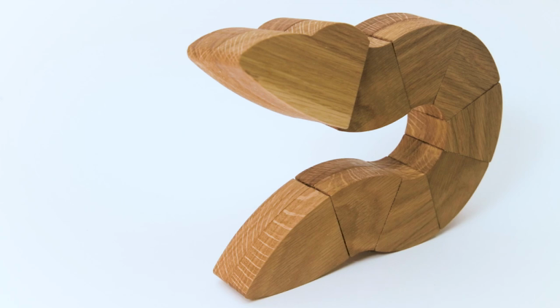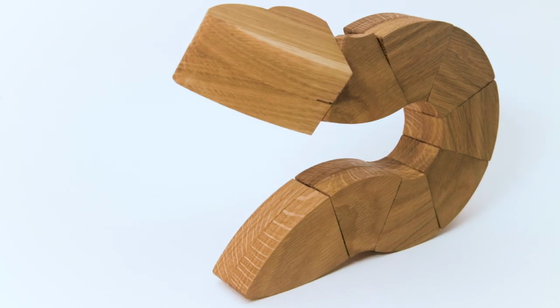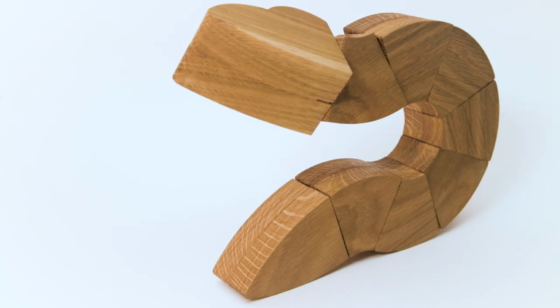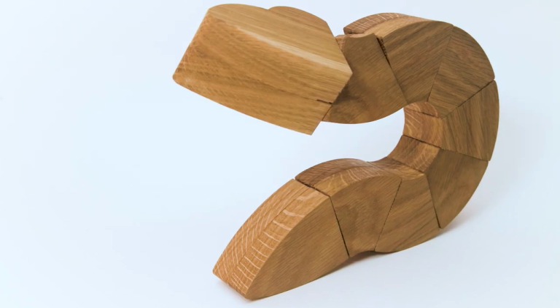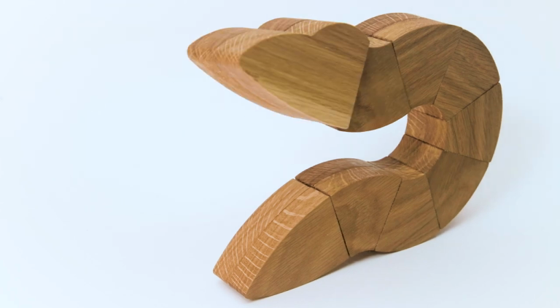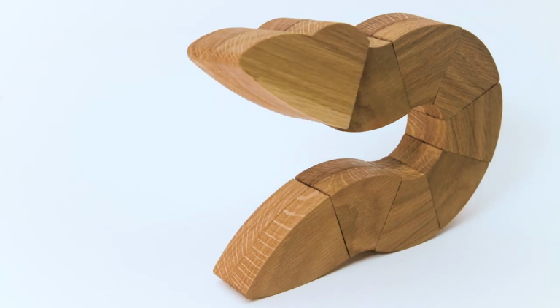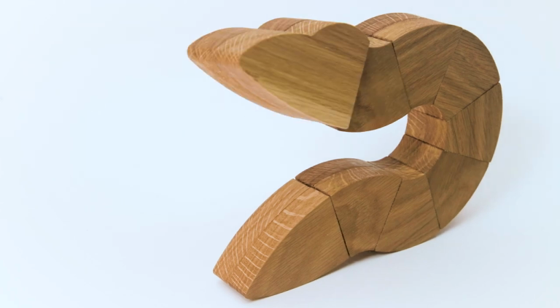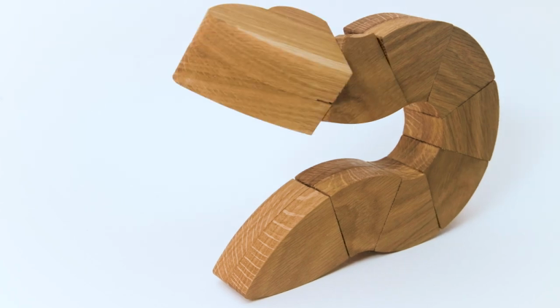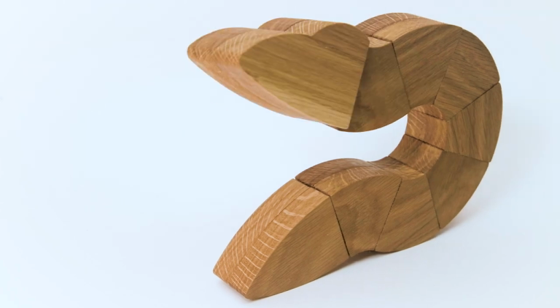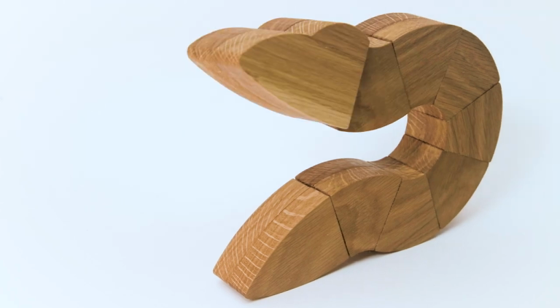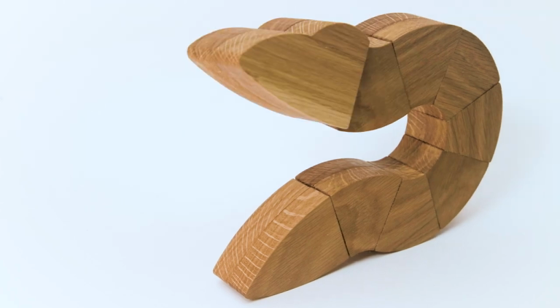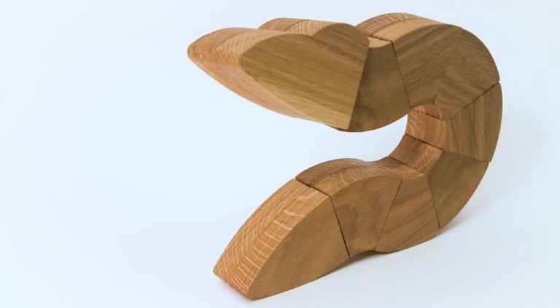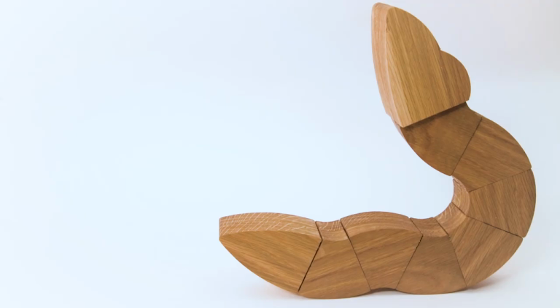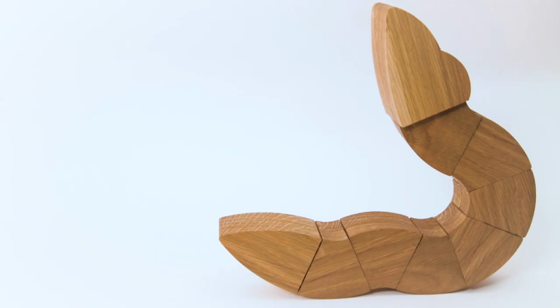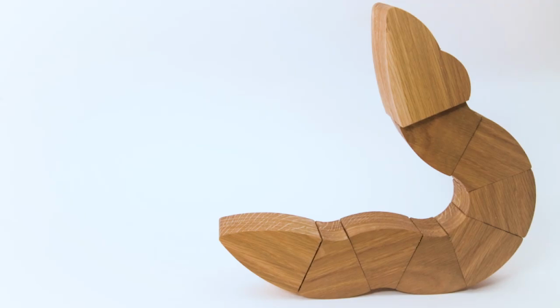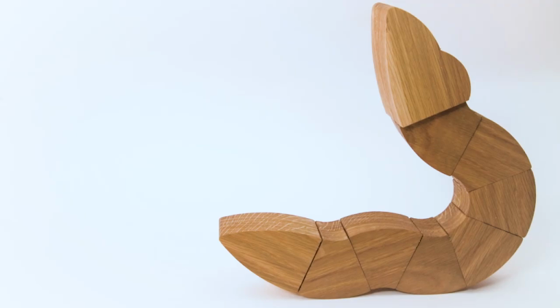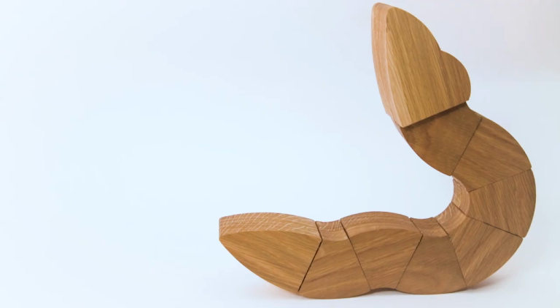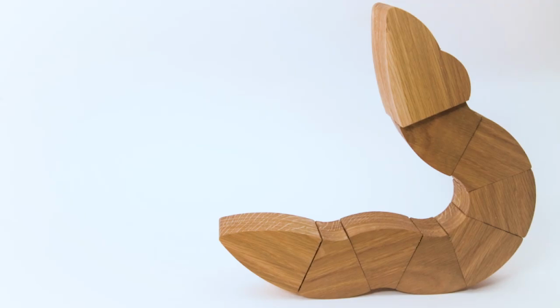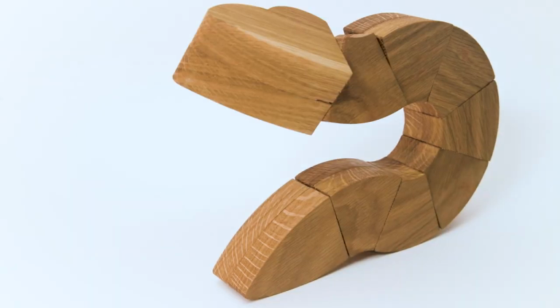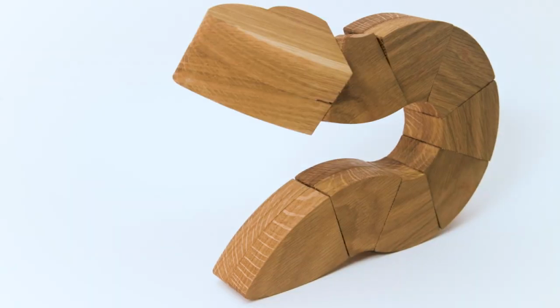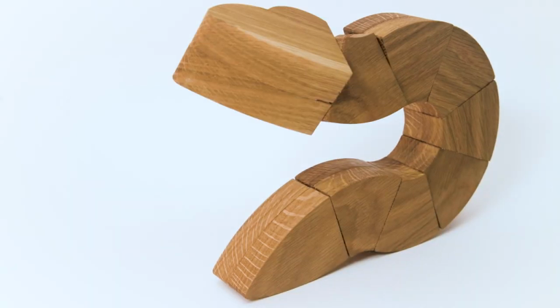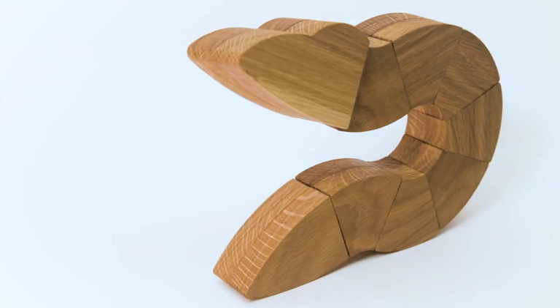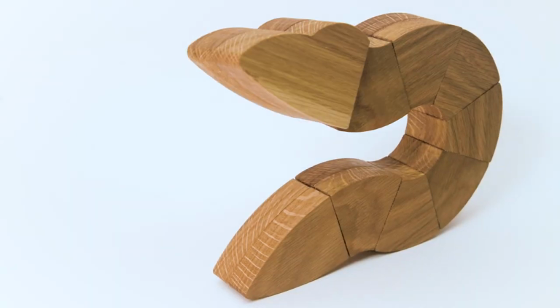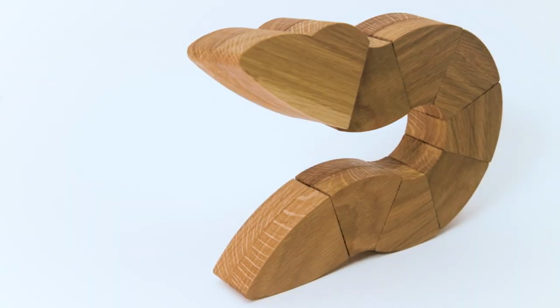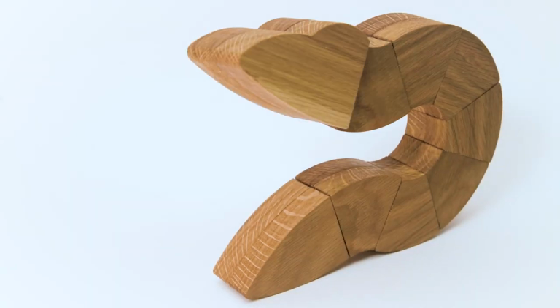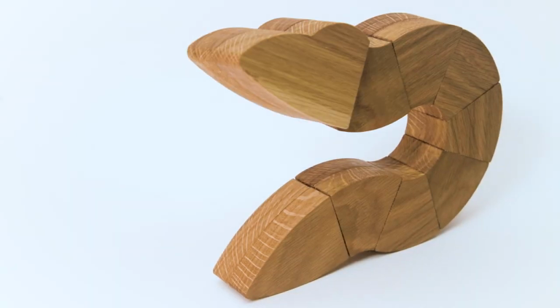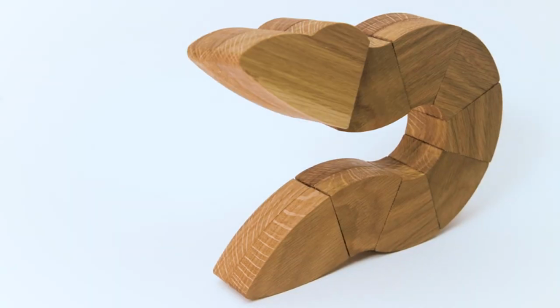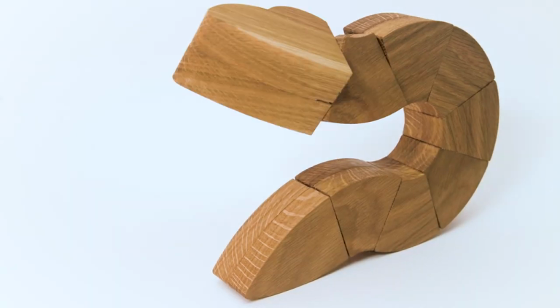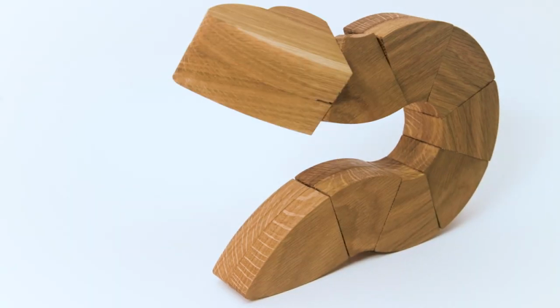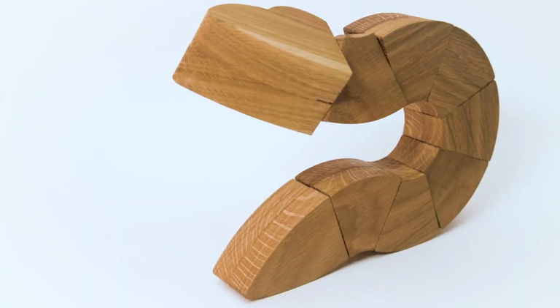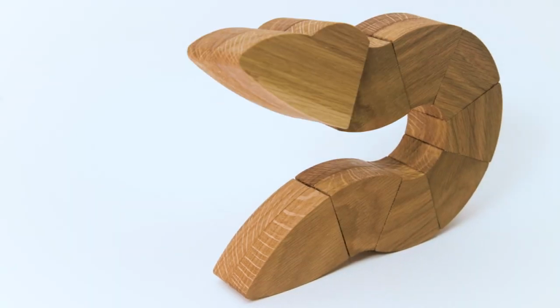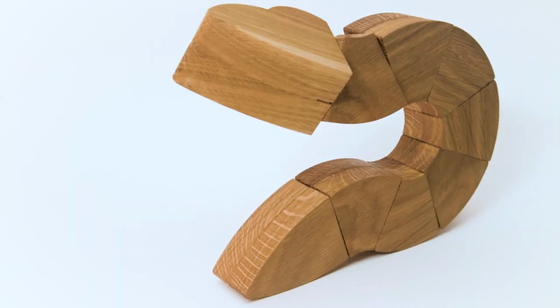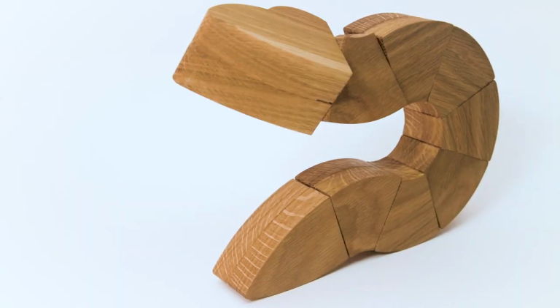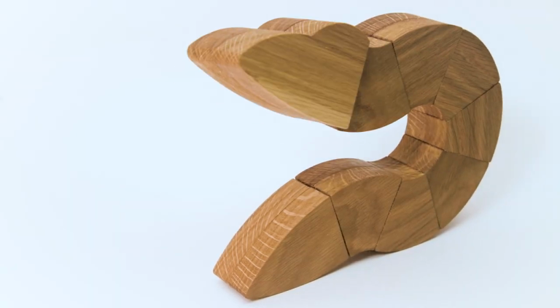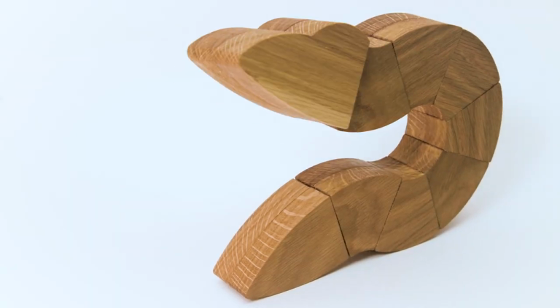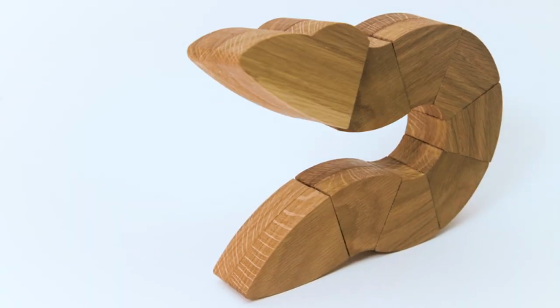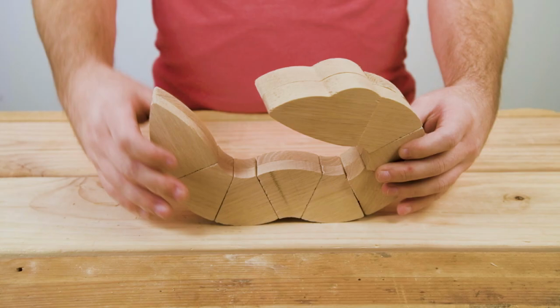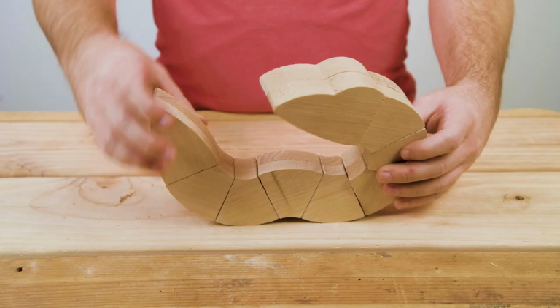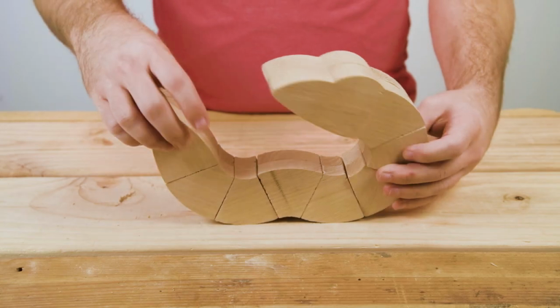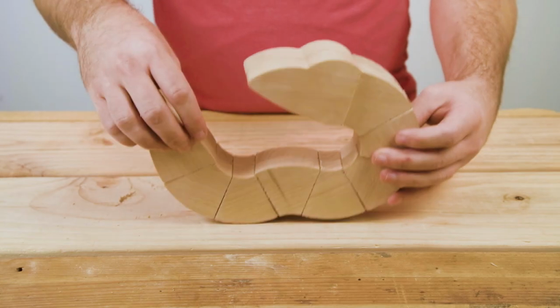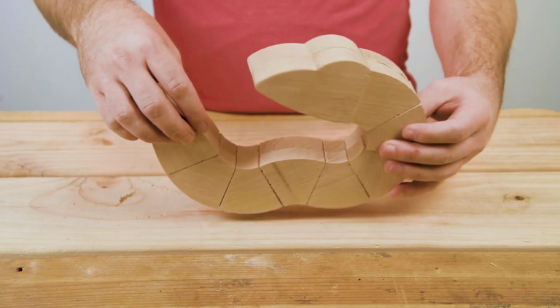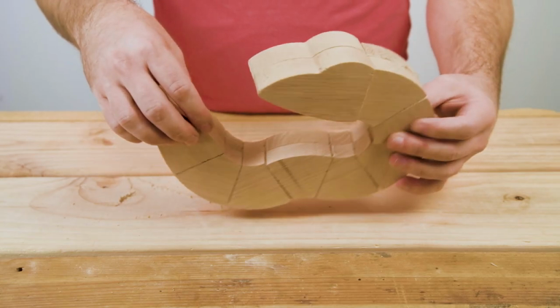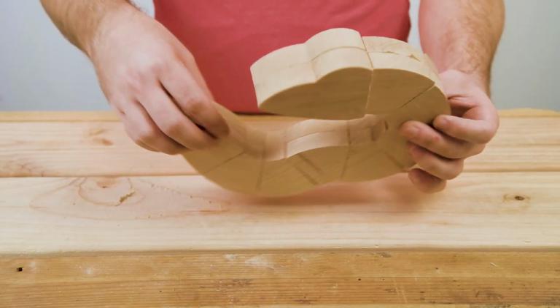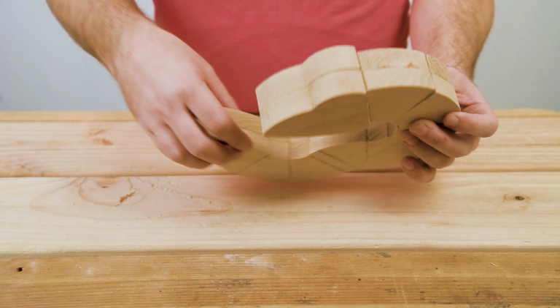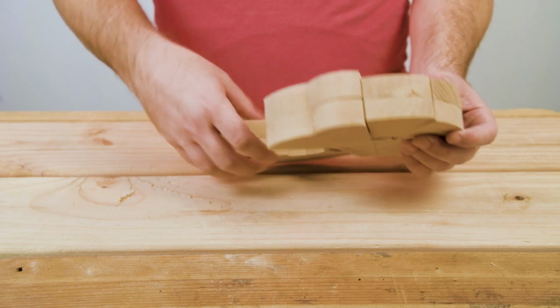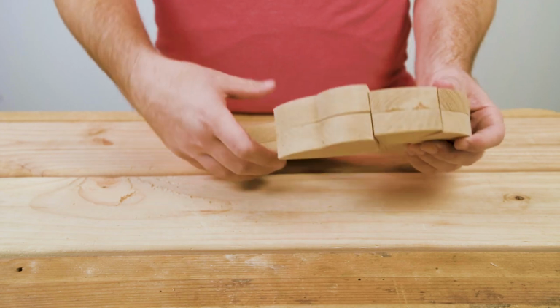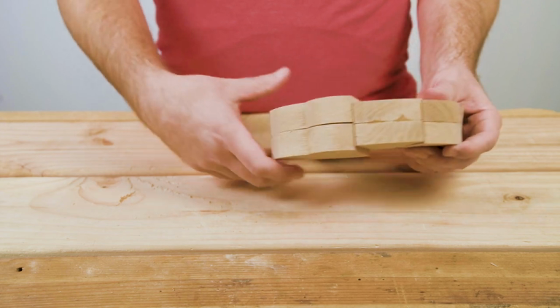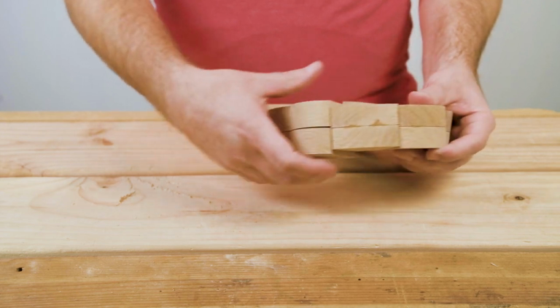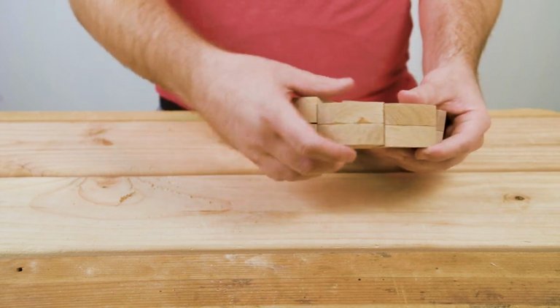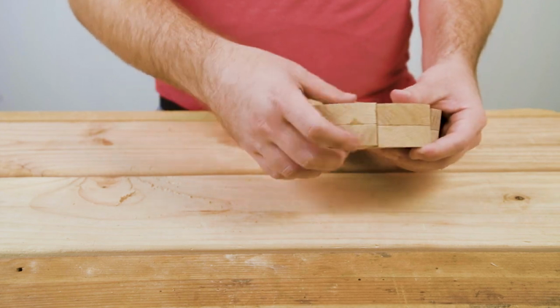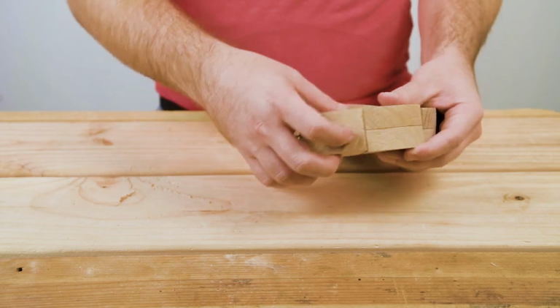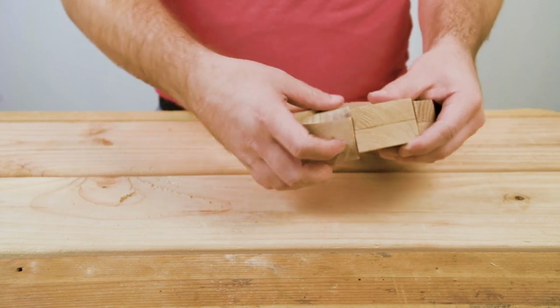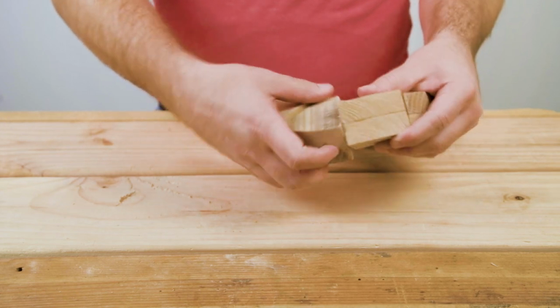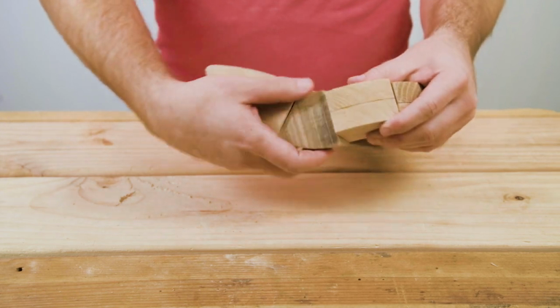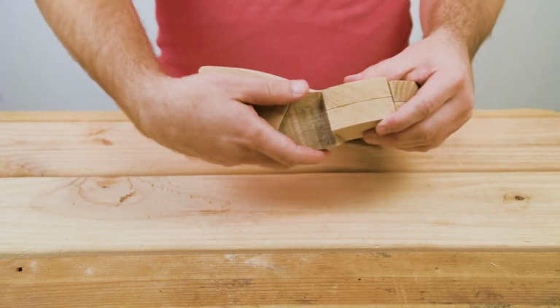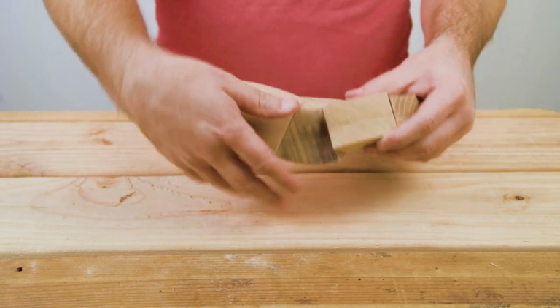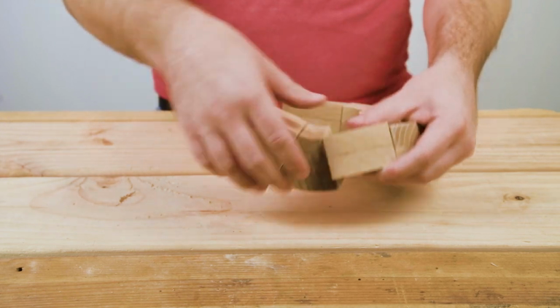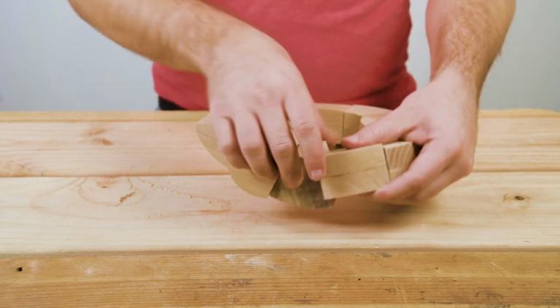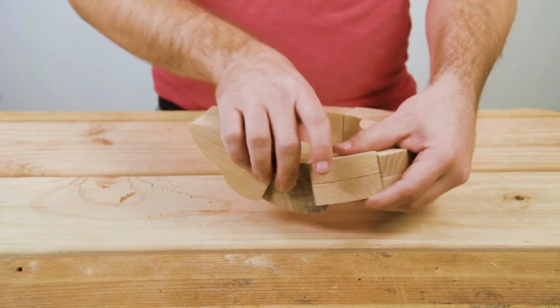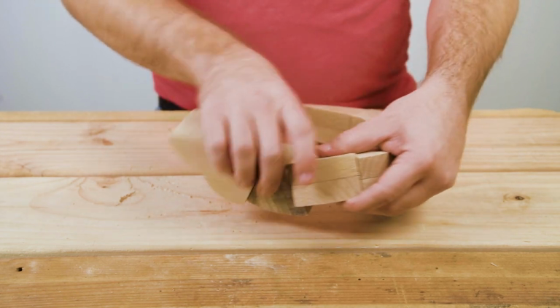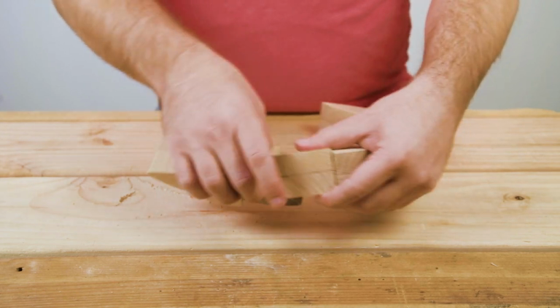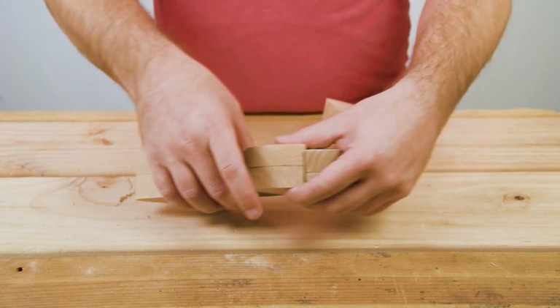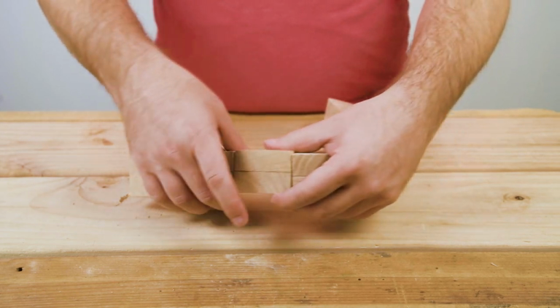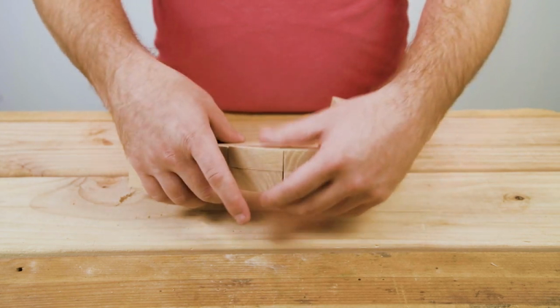Hey everyone, happy holidays. This is Brian with AvidCNC and I'm excited to share with you a kinetic wood snake project that we got for this year's holidays.